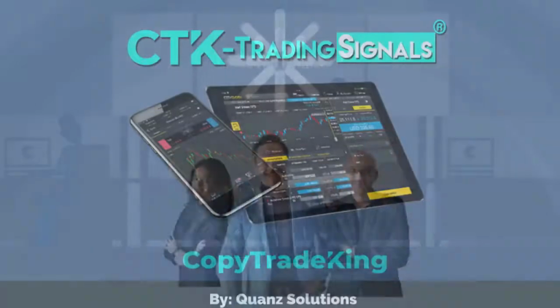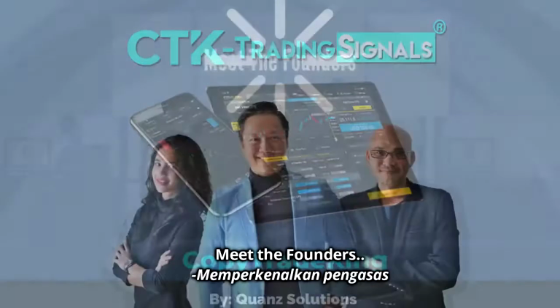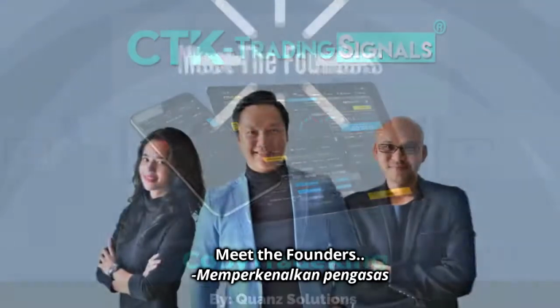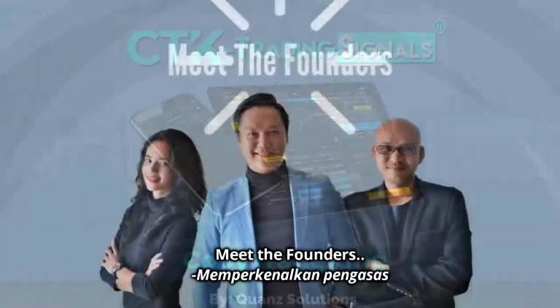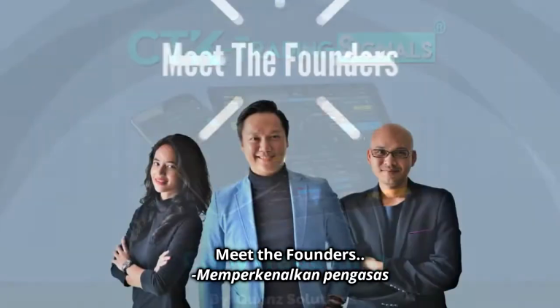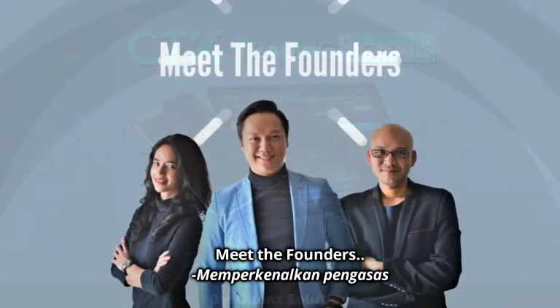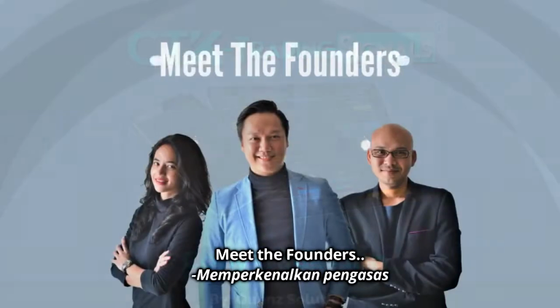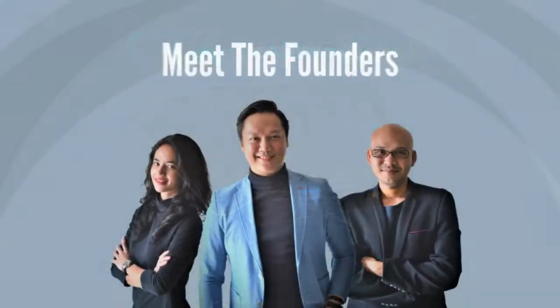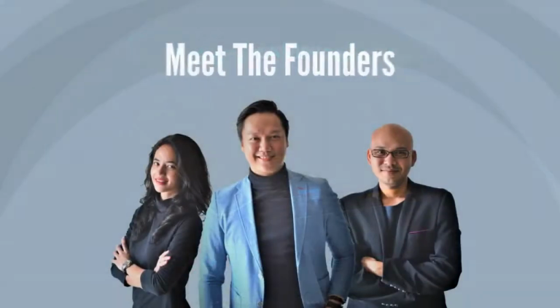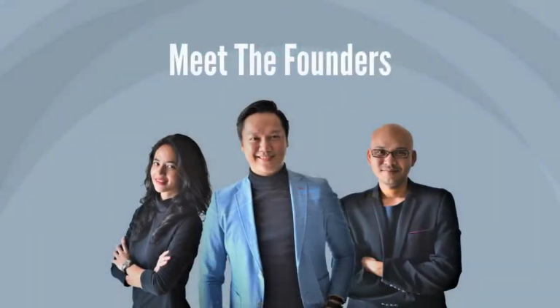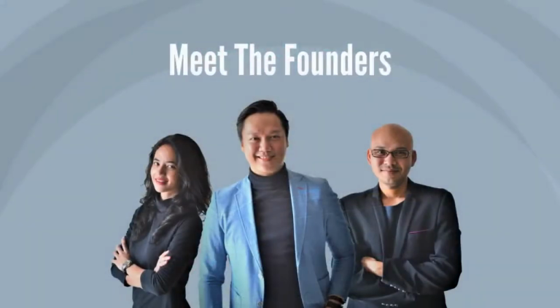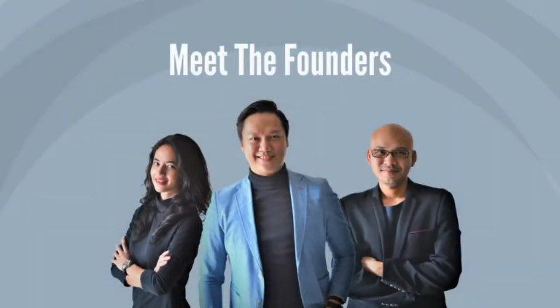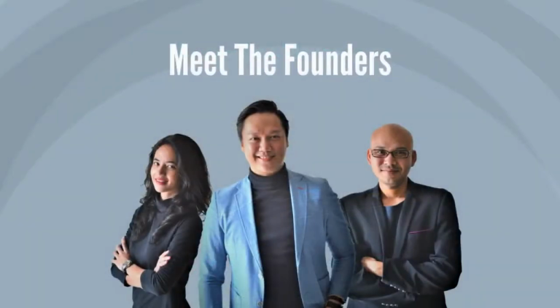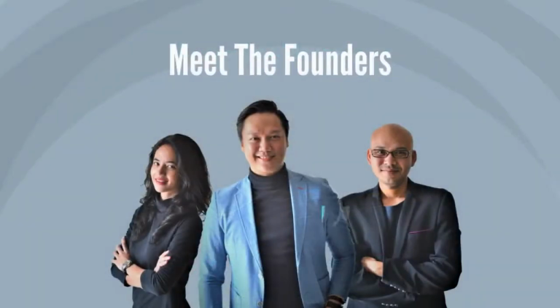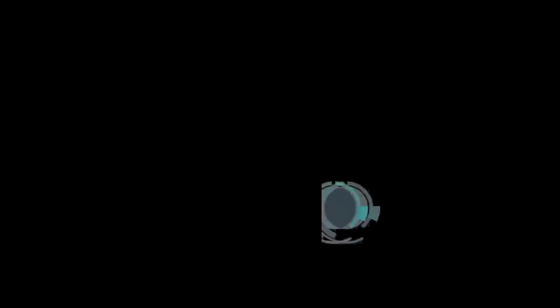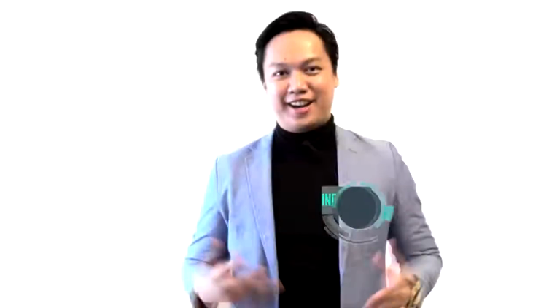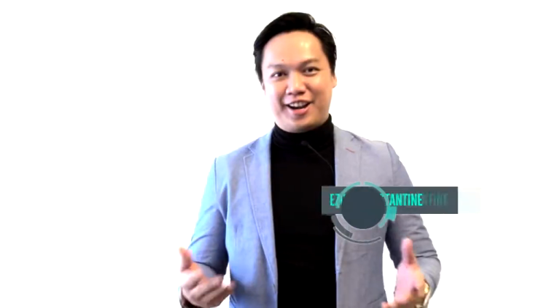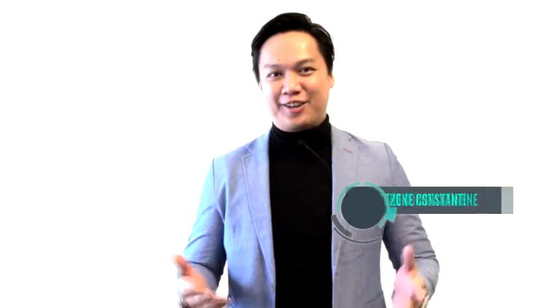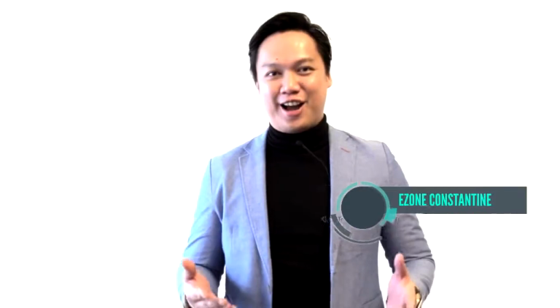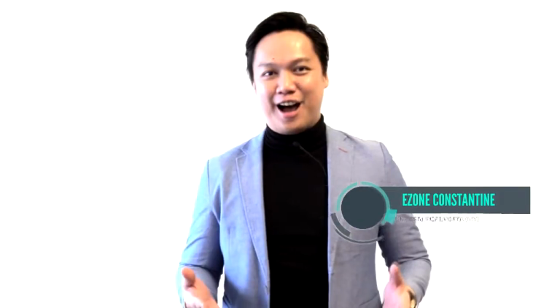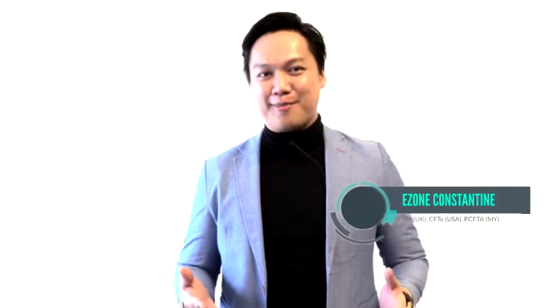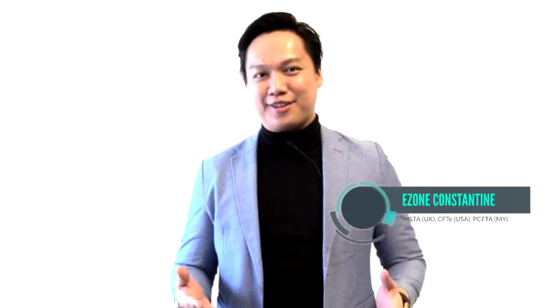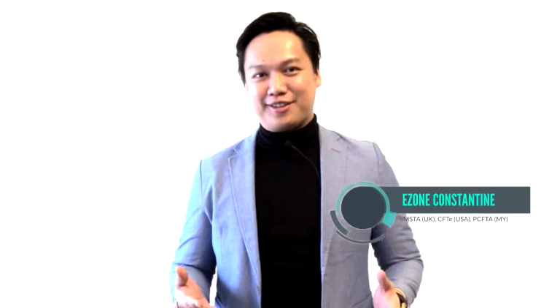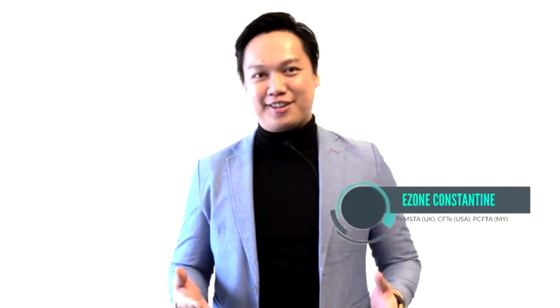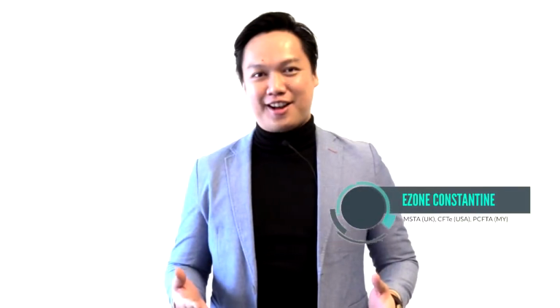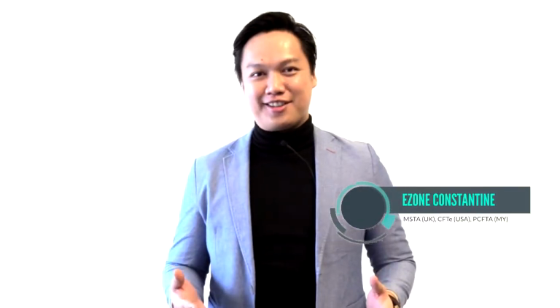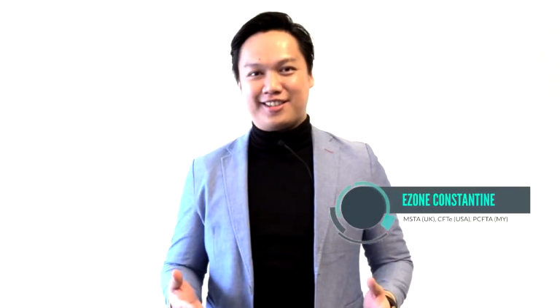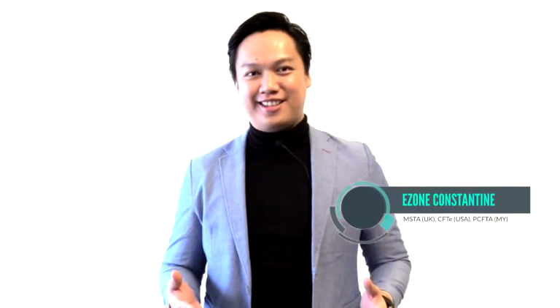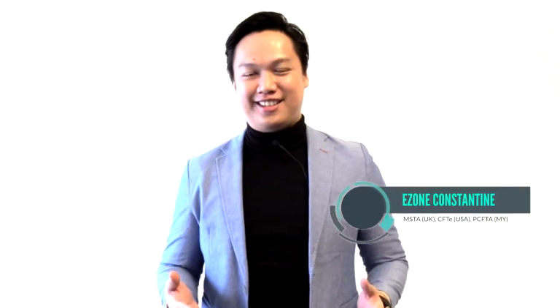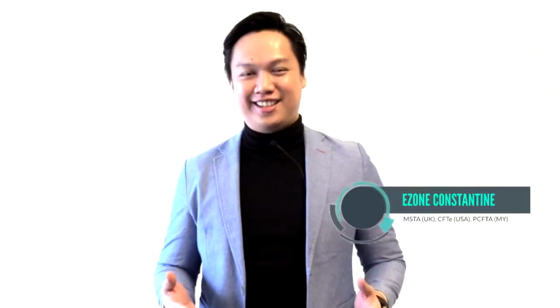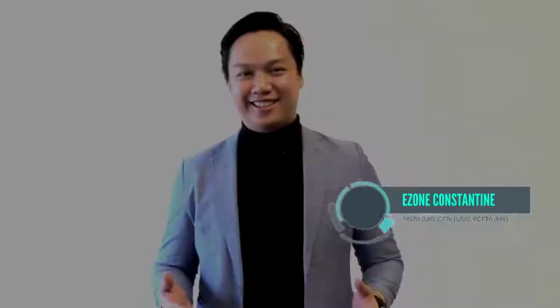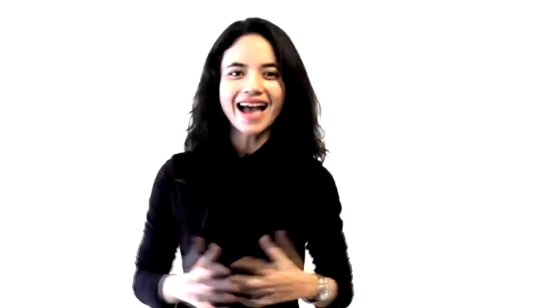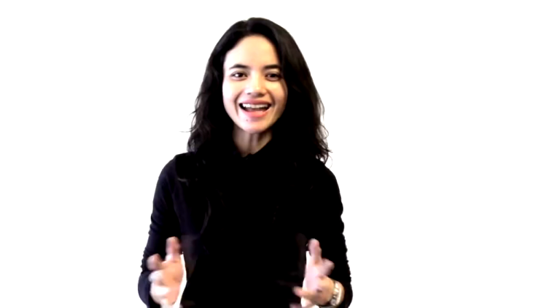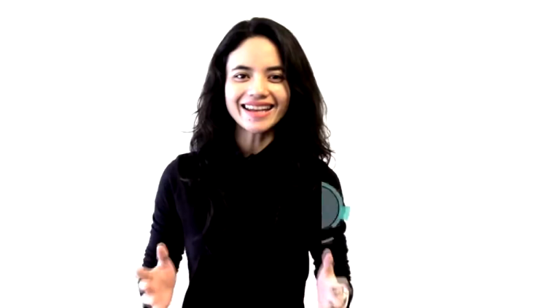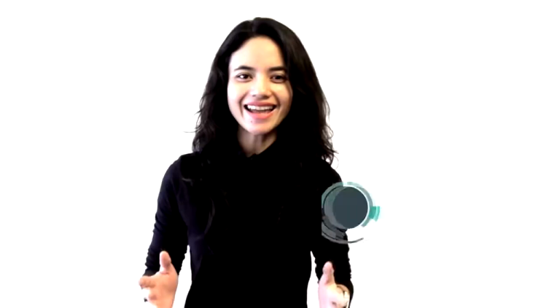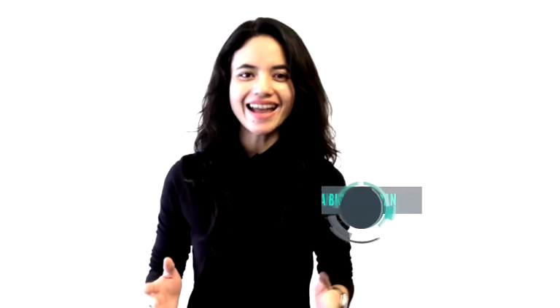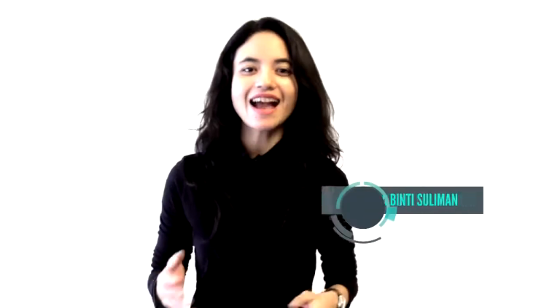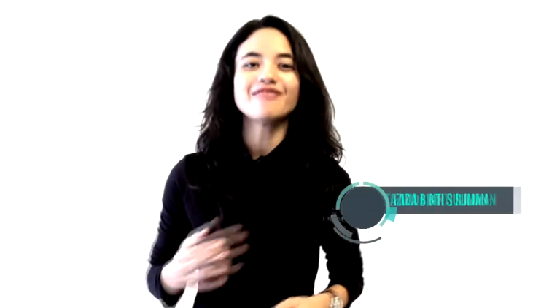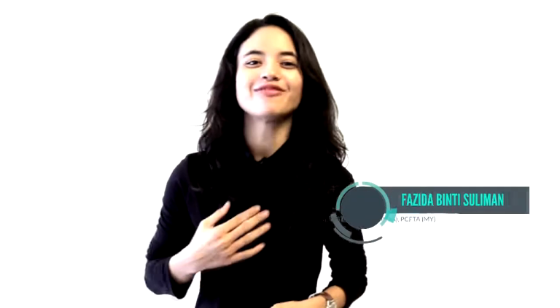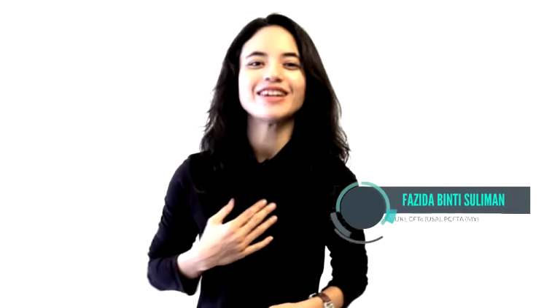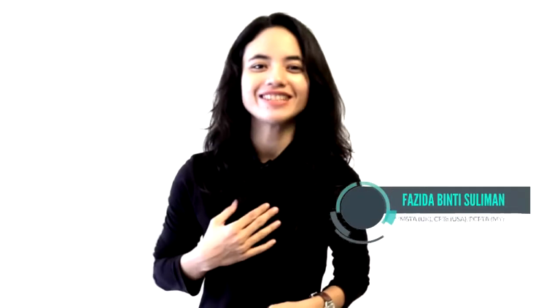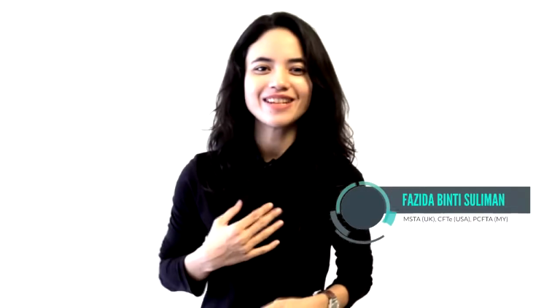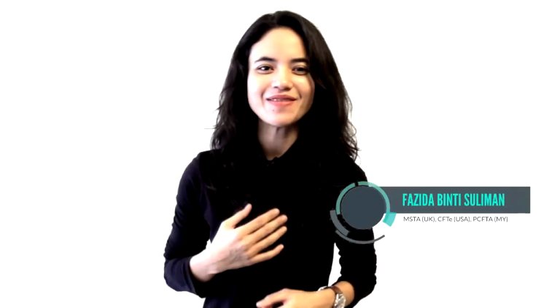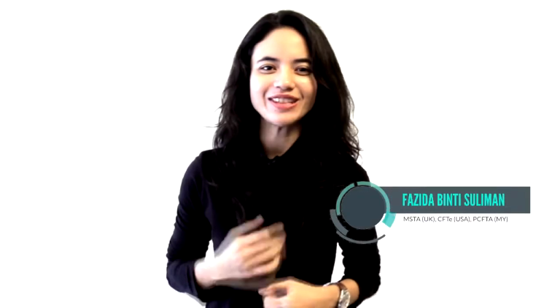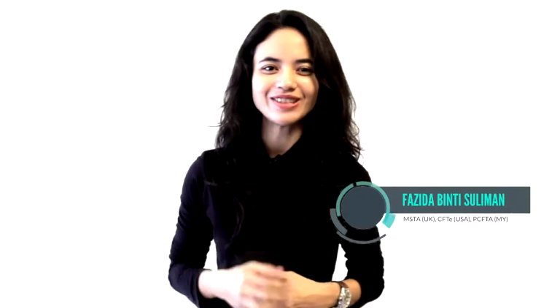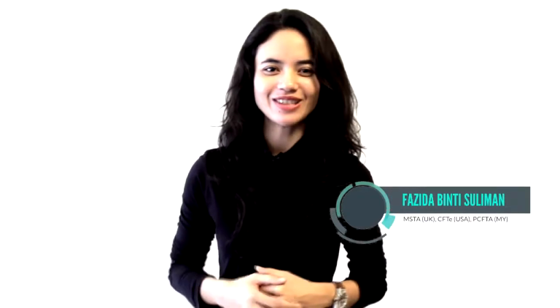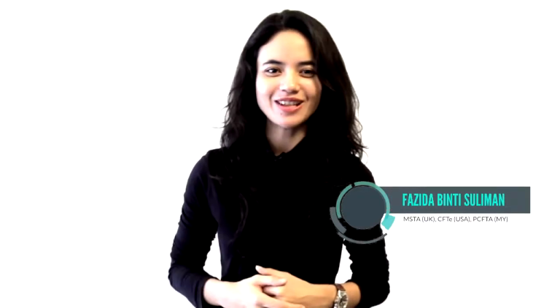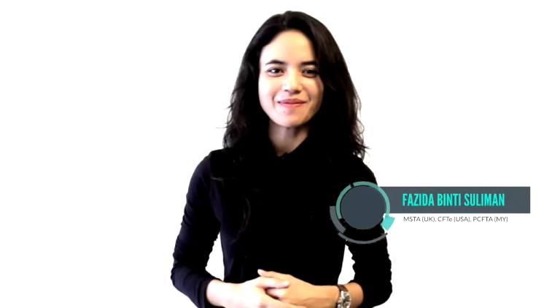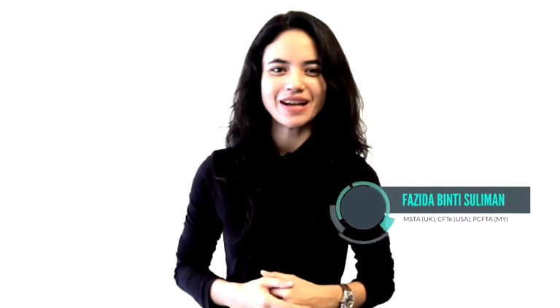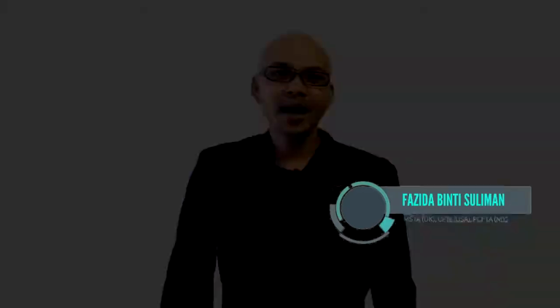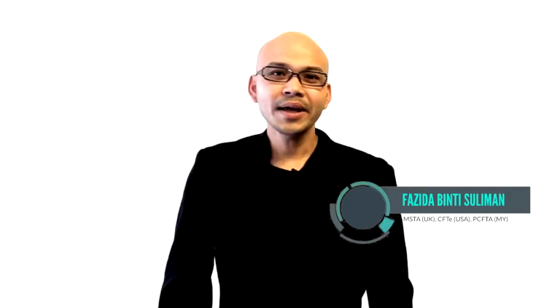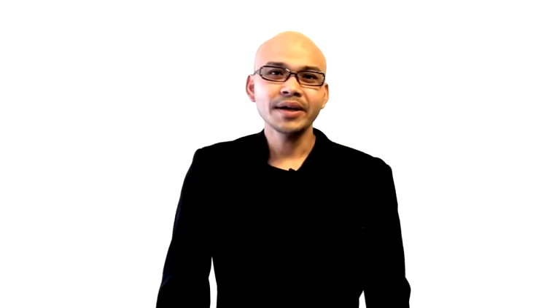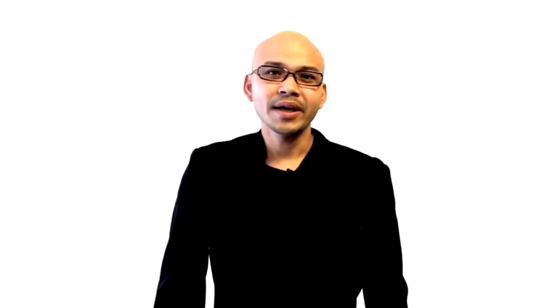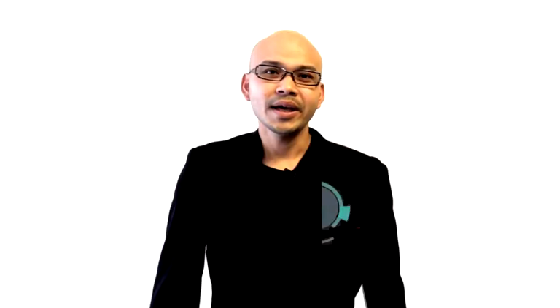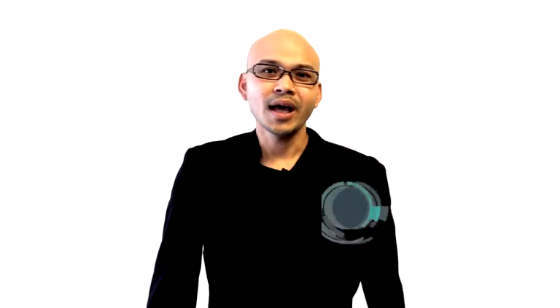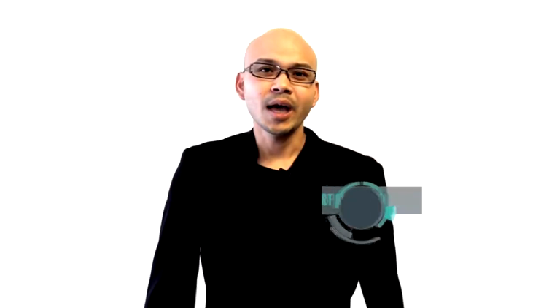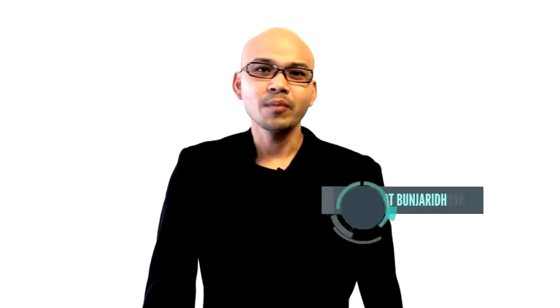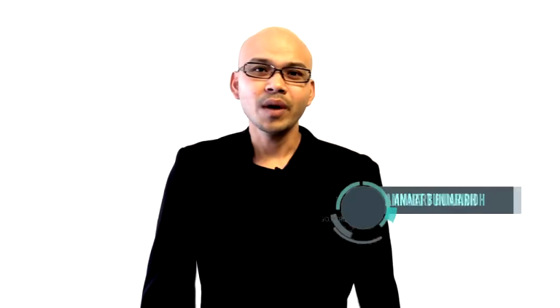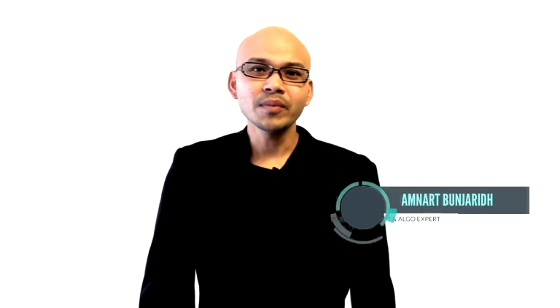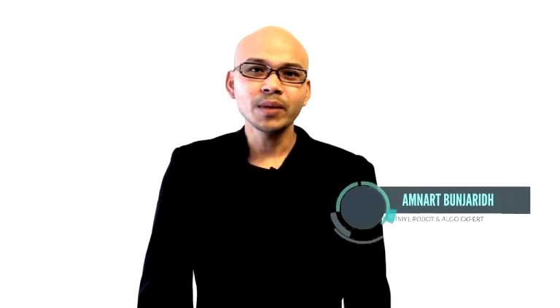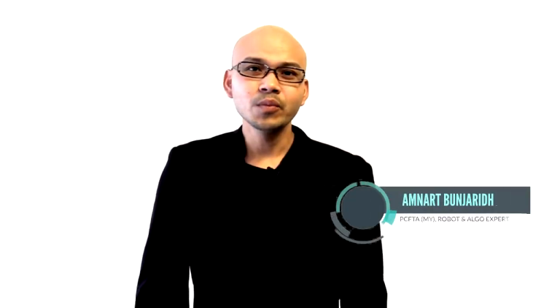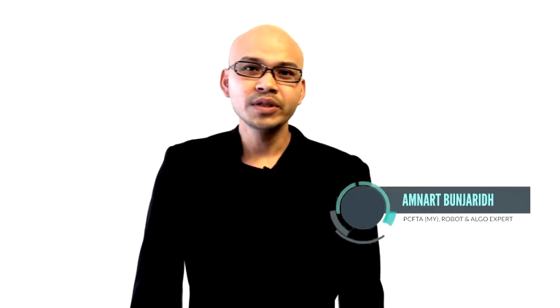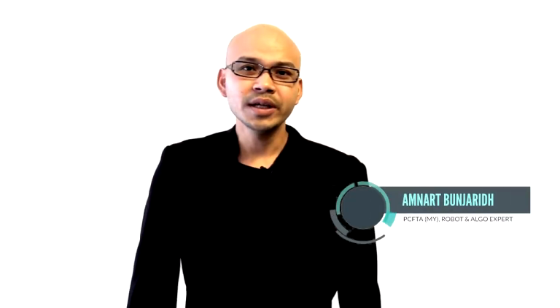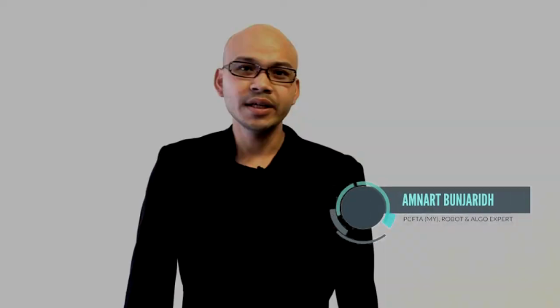Meet the founders. Hi there, I'm Ezrin Konstantin. Hi there, I'm Fadid Aminti Suniman. Hi there, I'm Amna Bunjari.